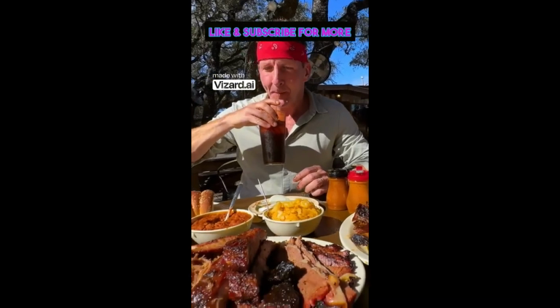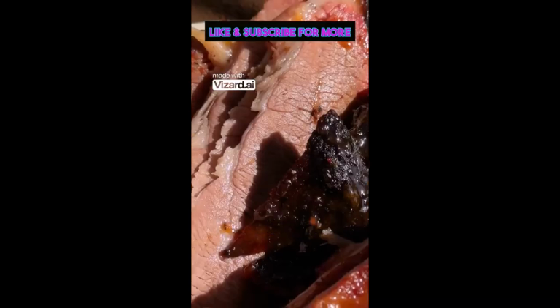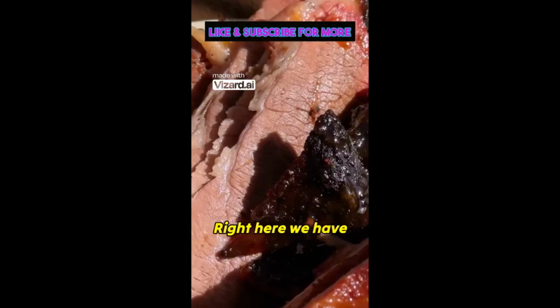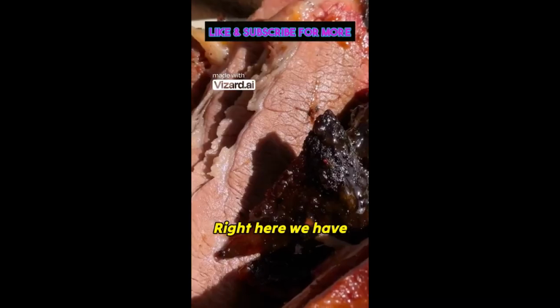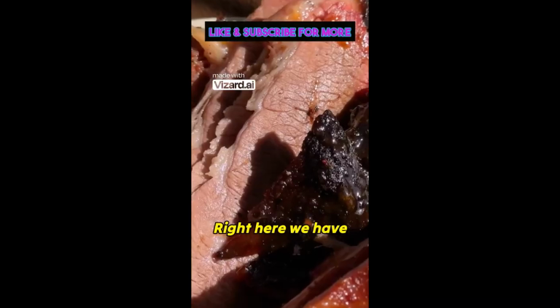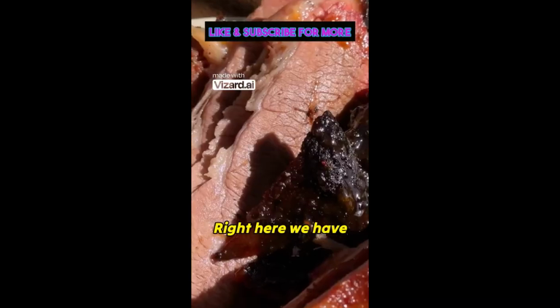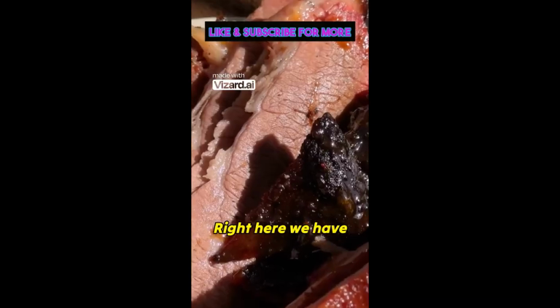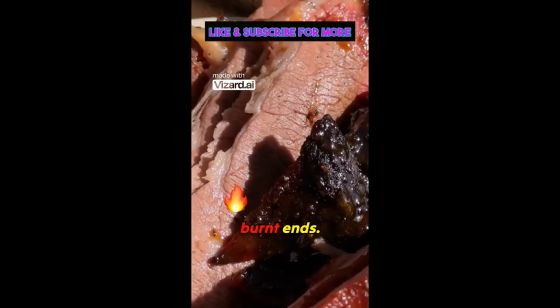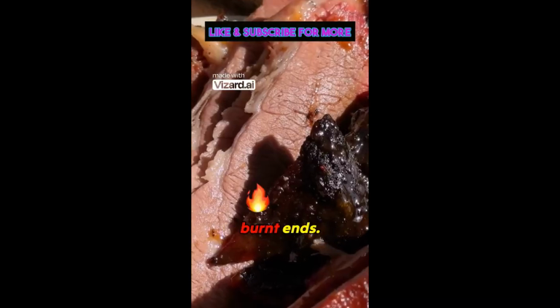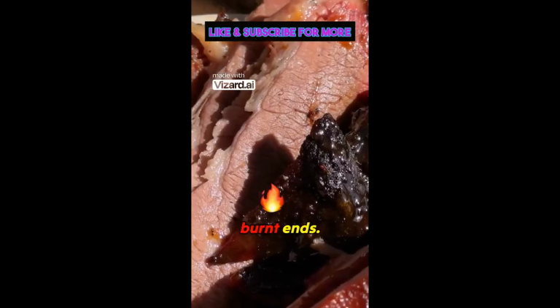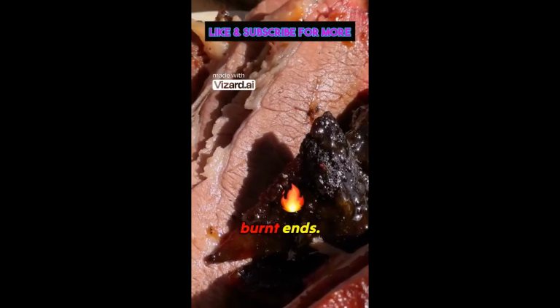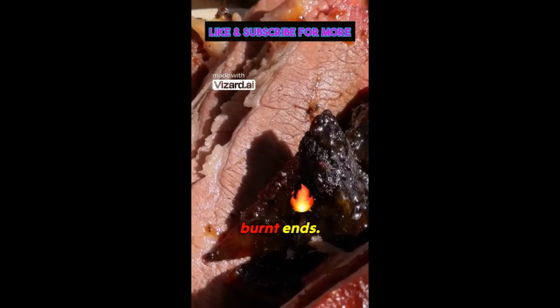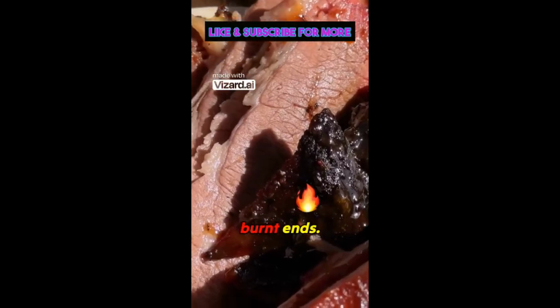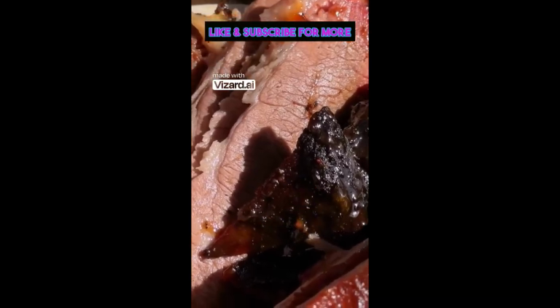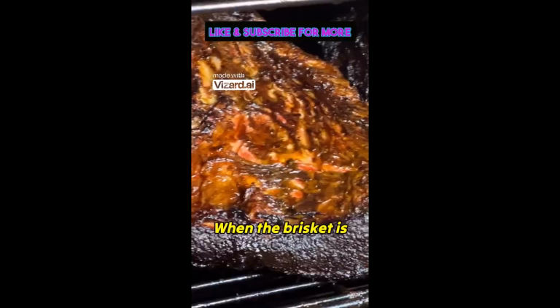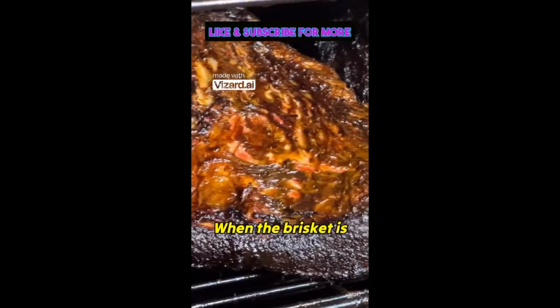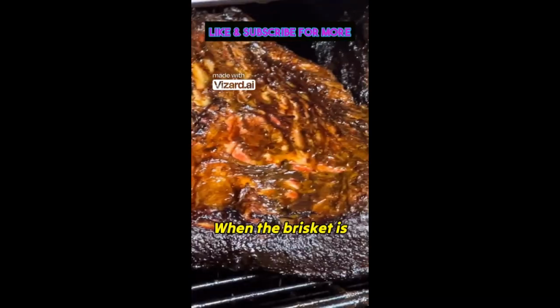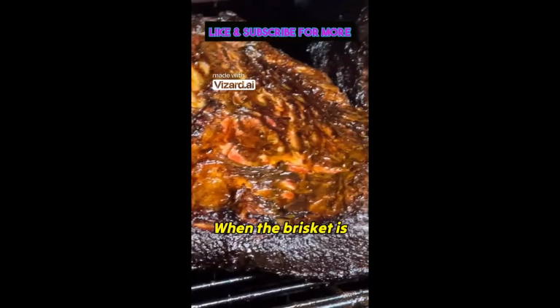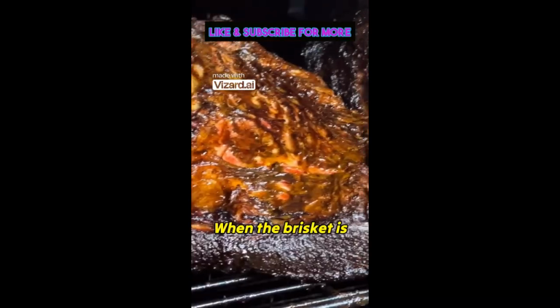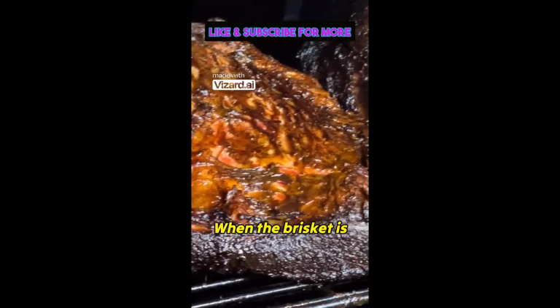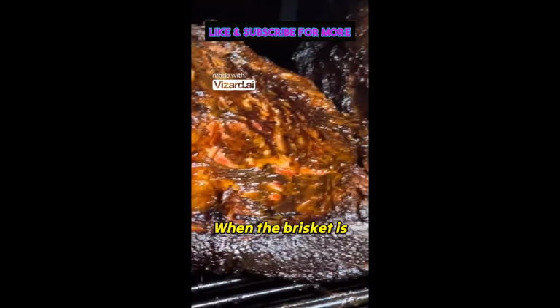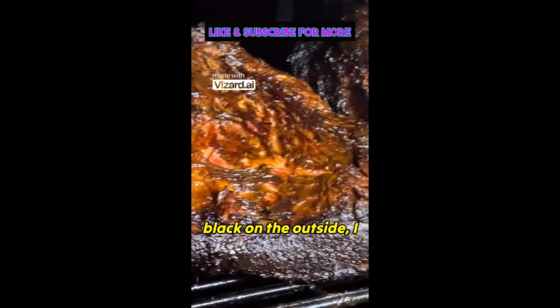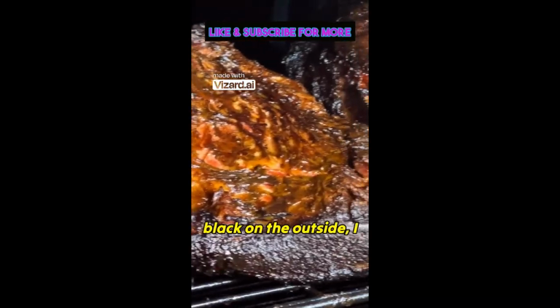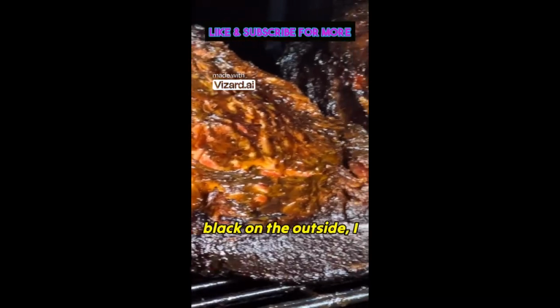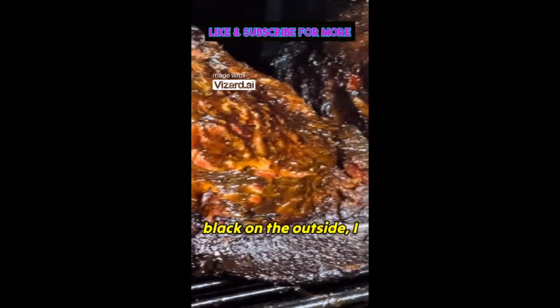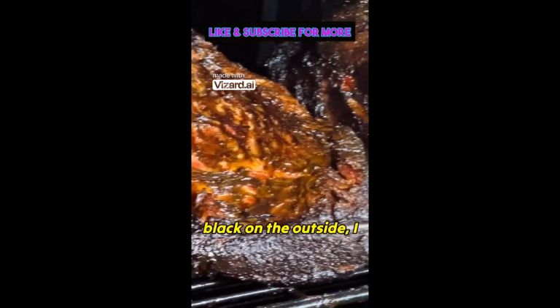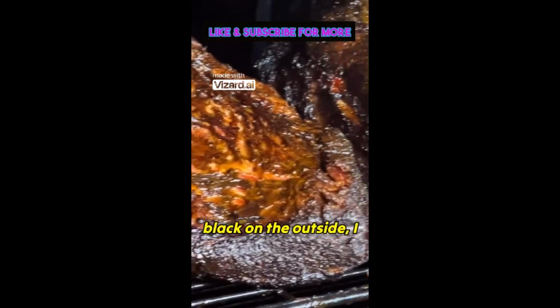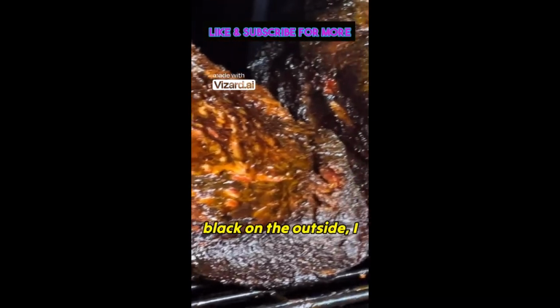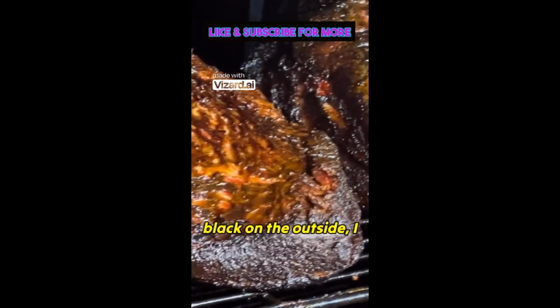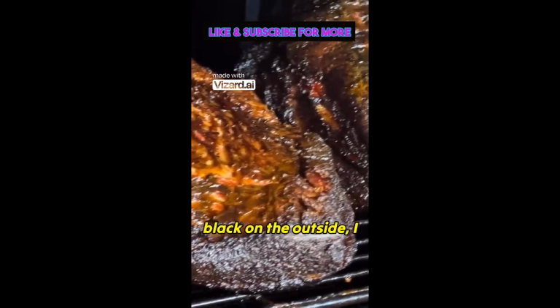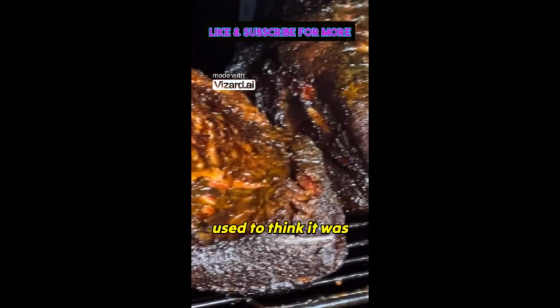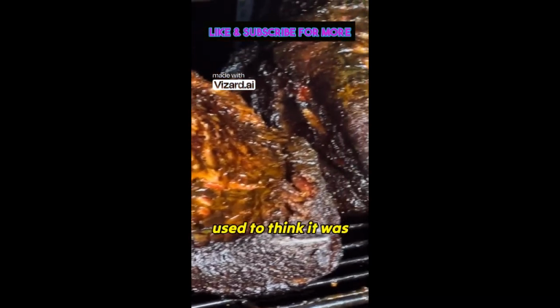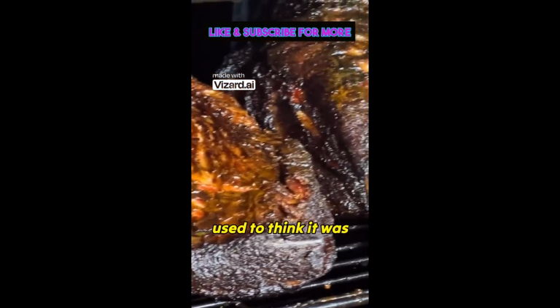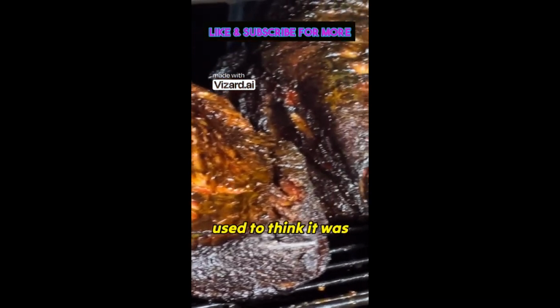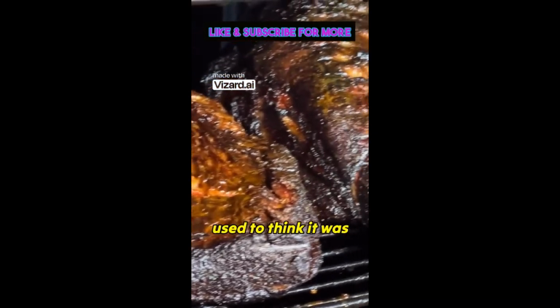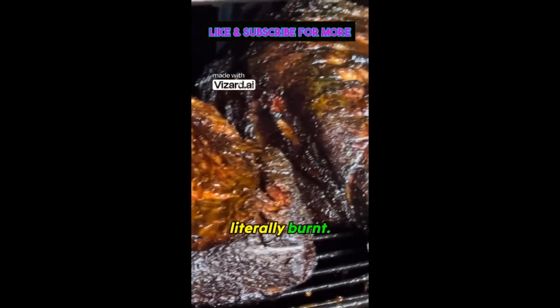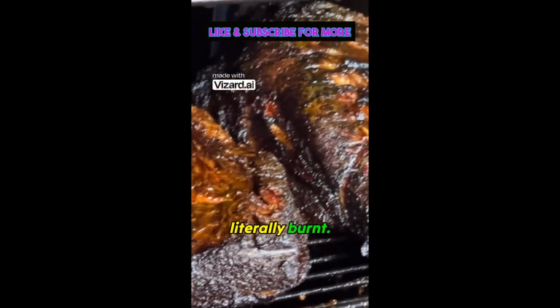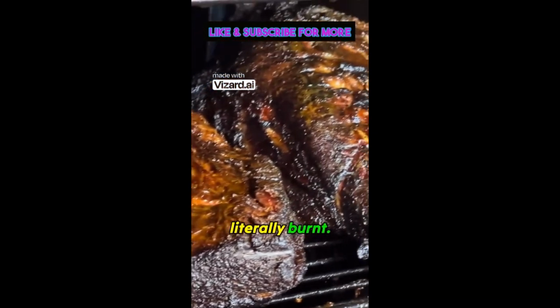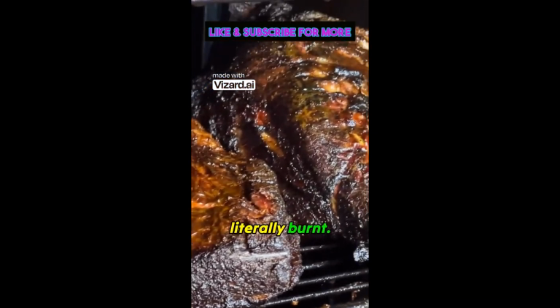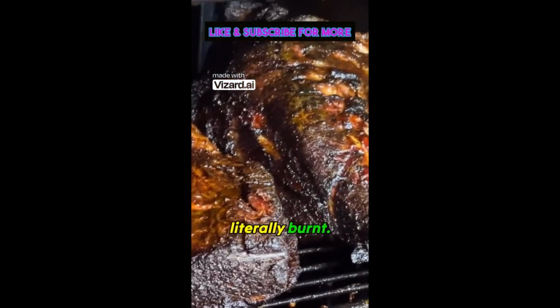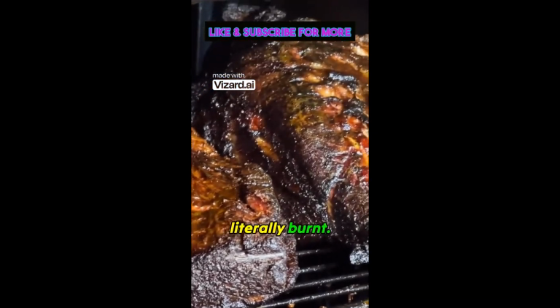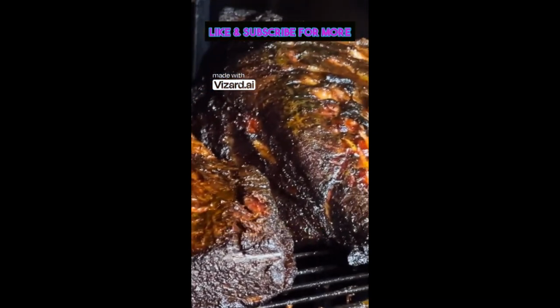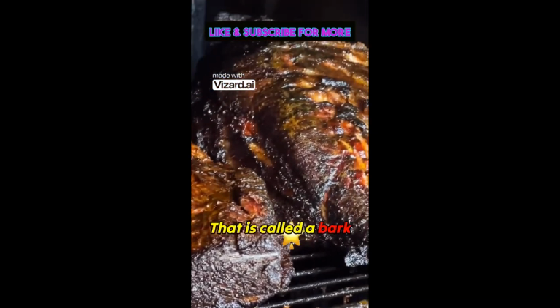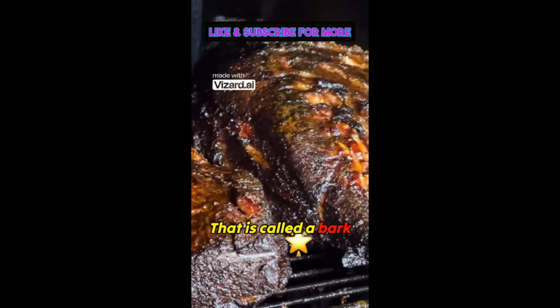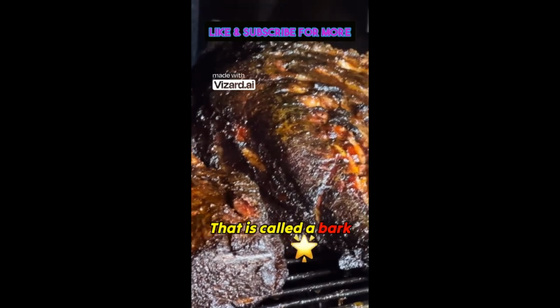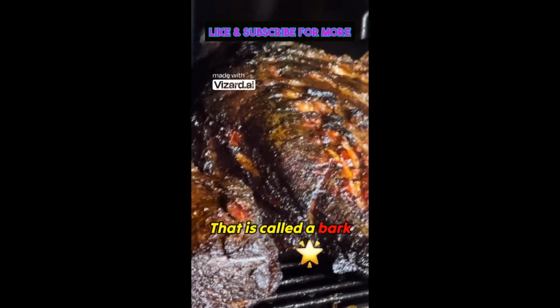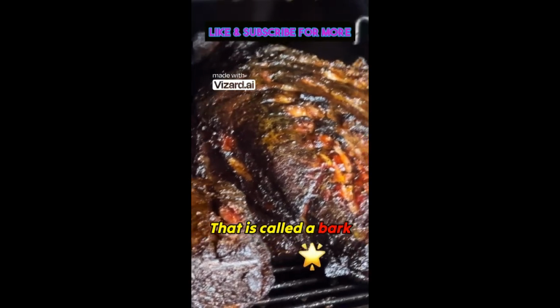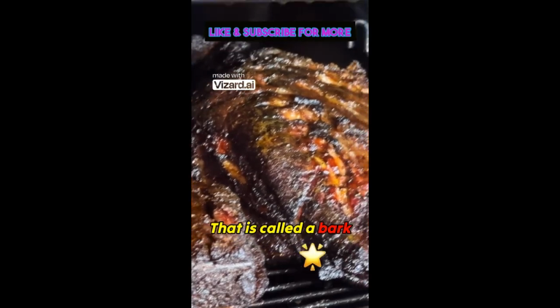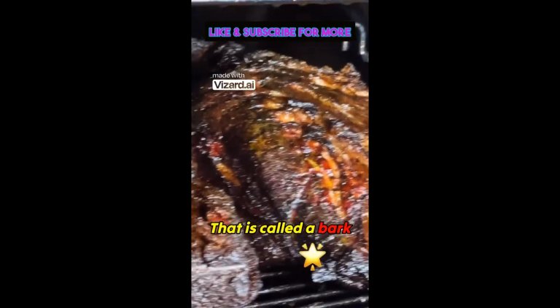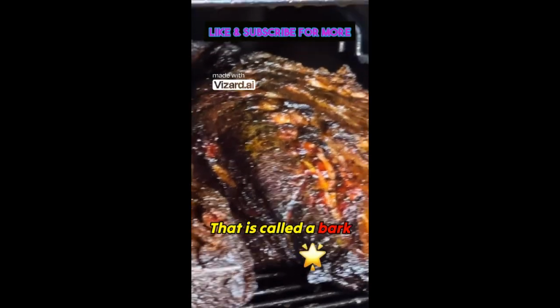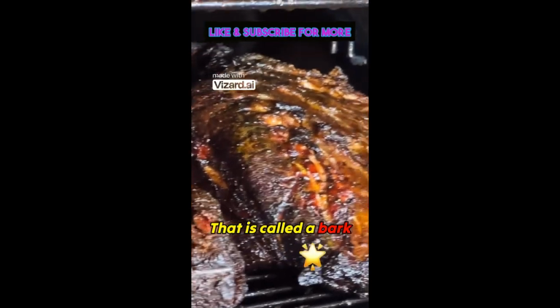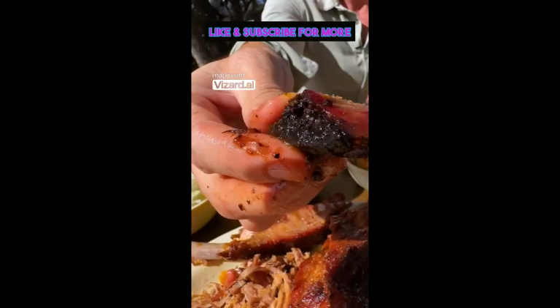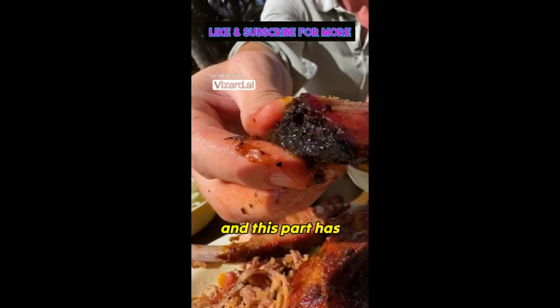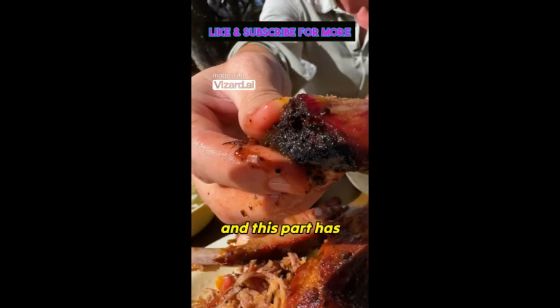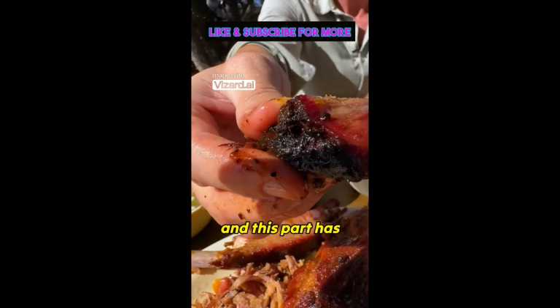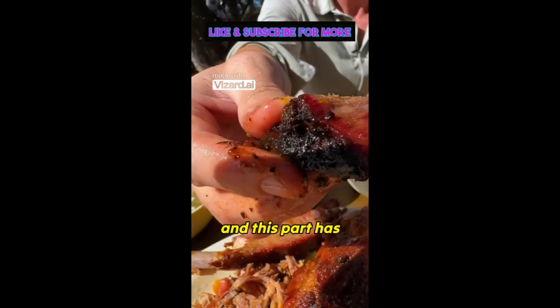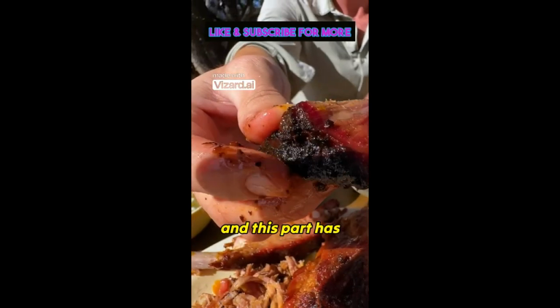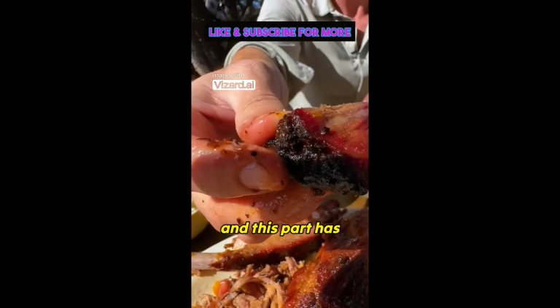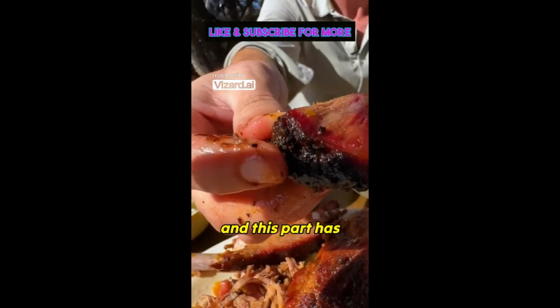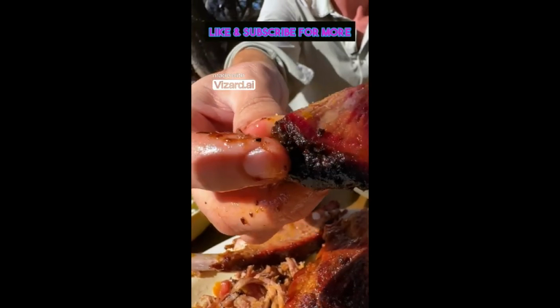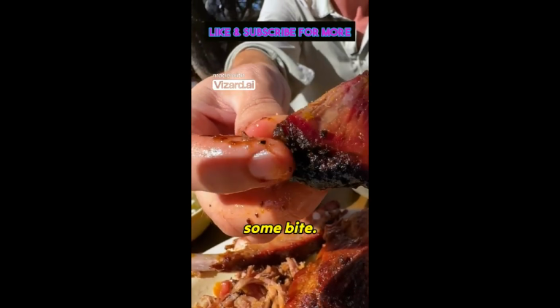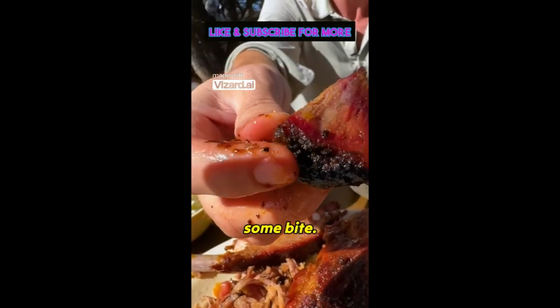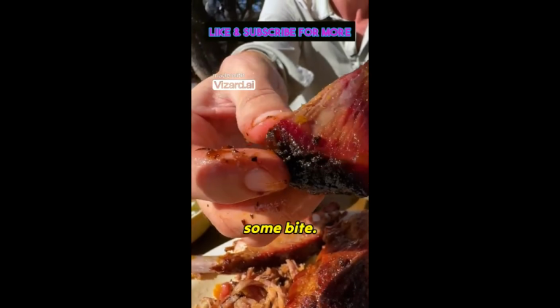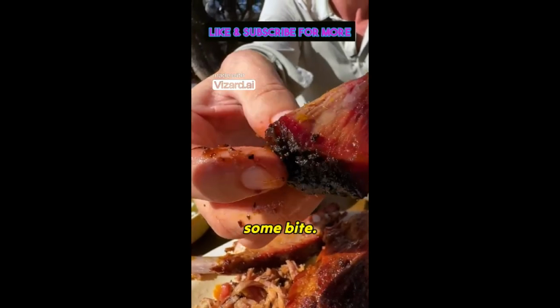Right here, we have burnt ends. When the brisket is black on the outside, I used to think it was literally burnt. That is called a bark. And this bark has some bite.